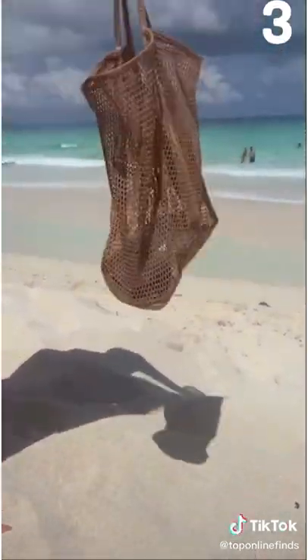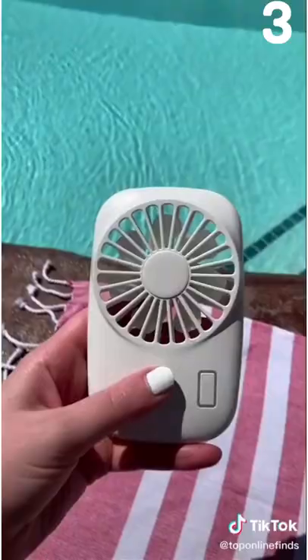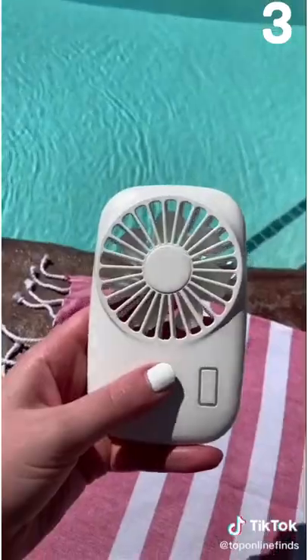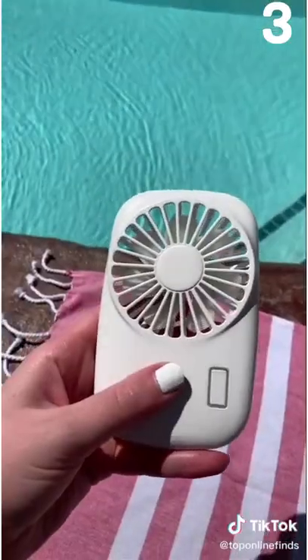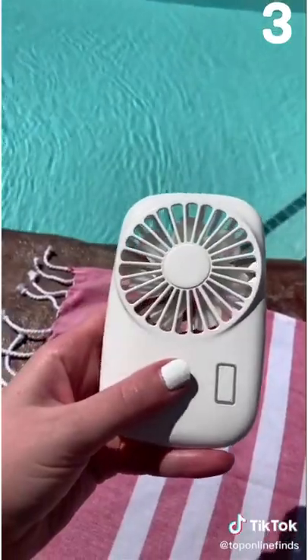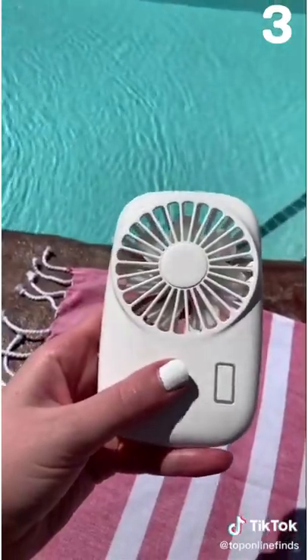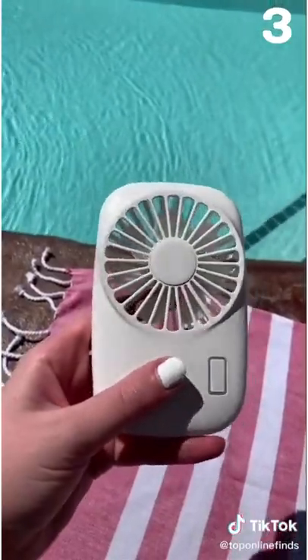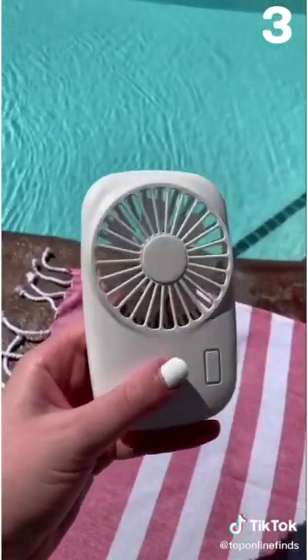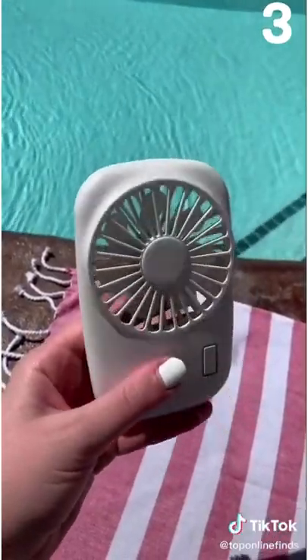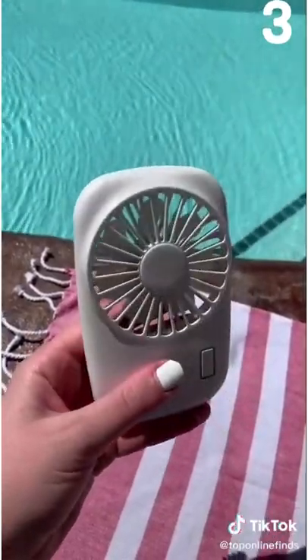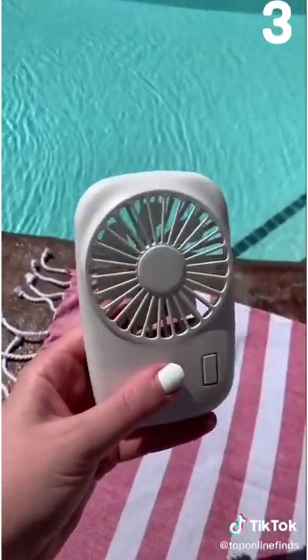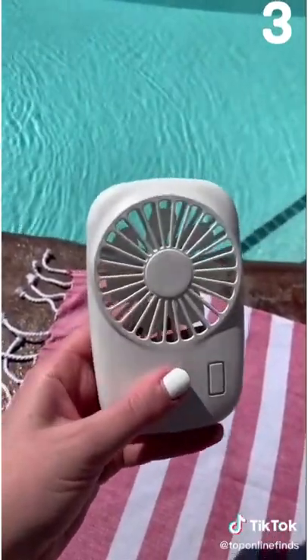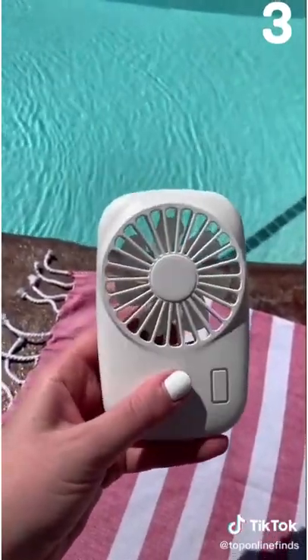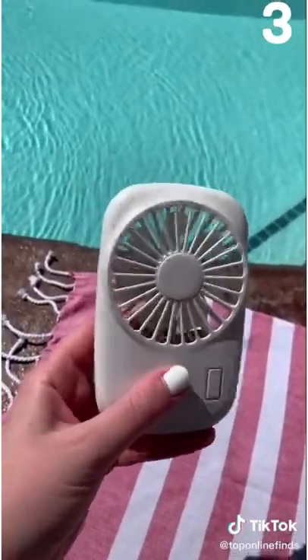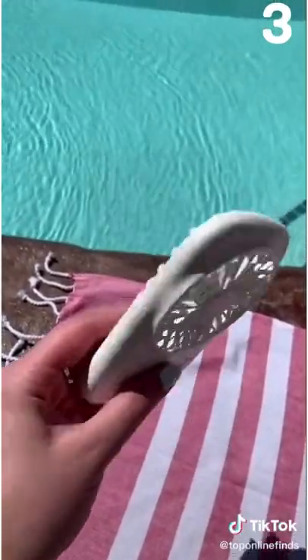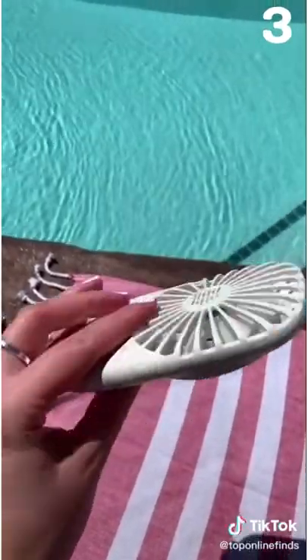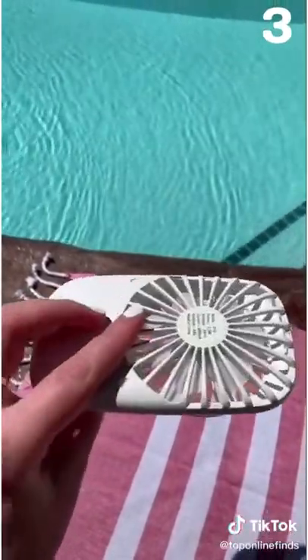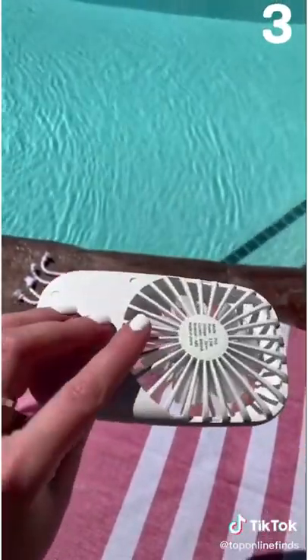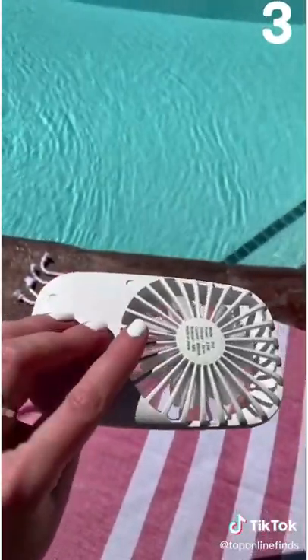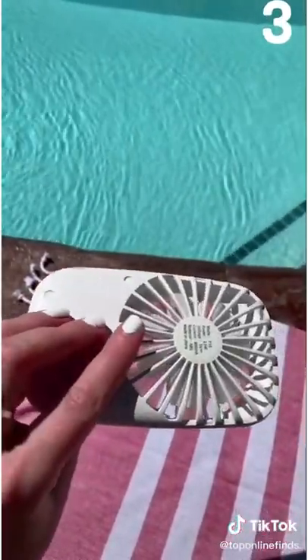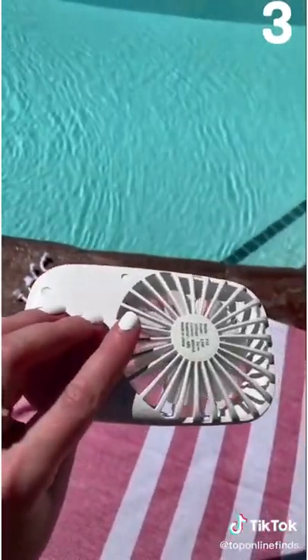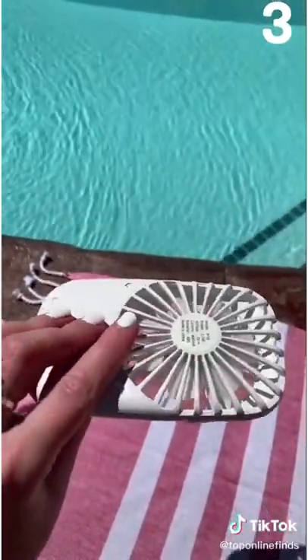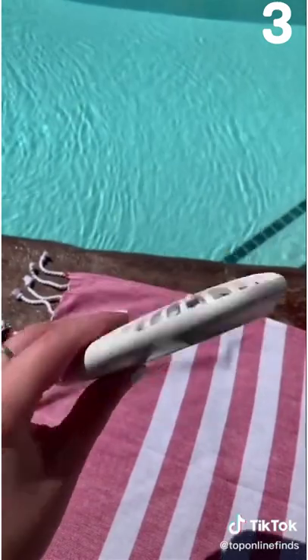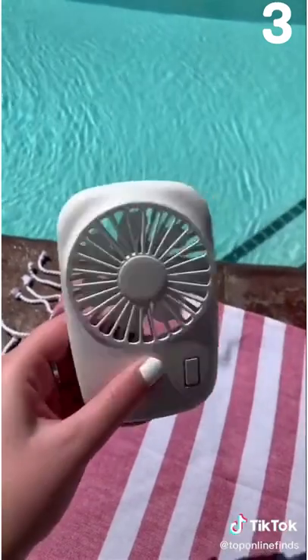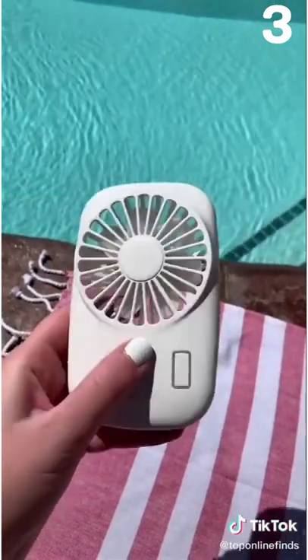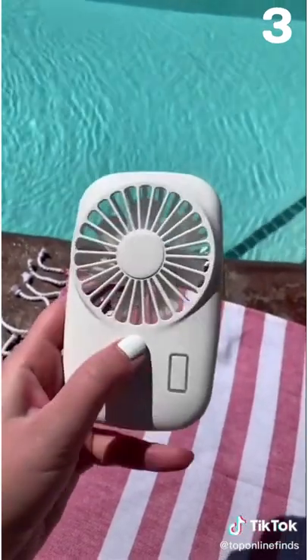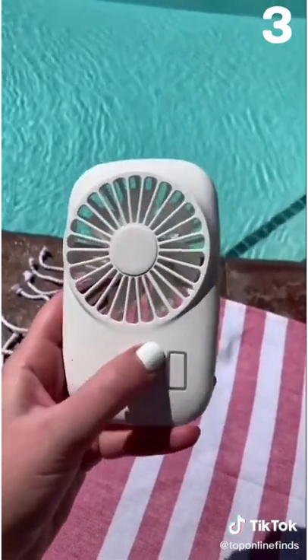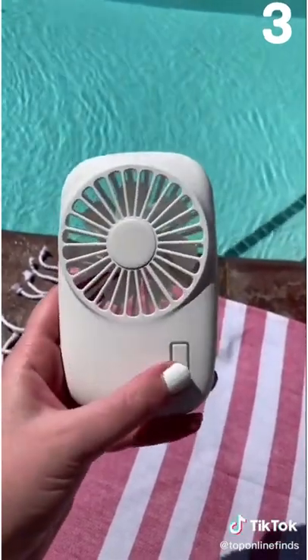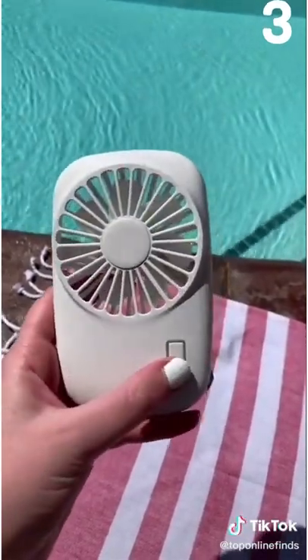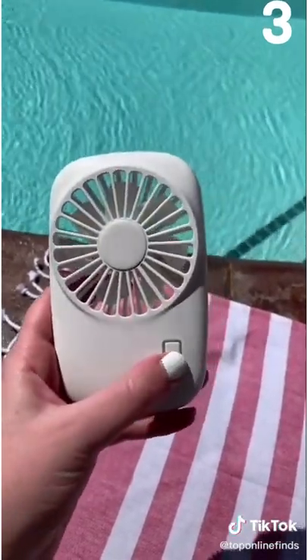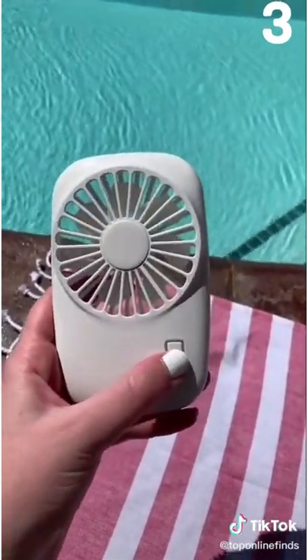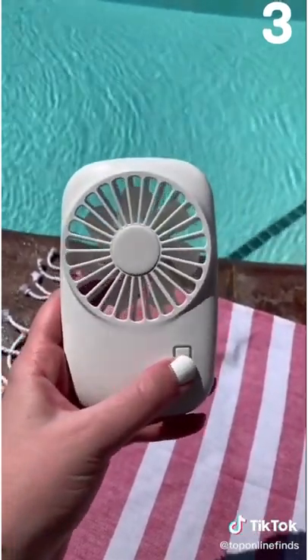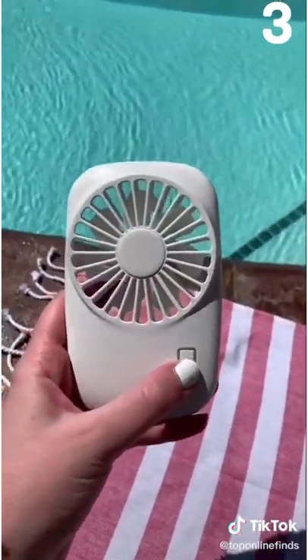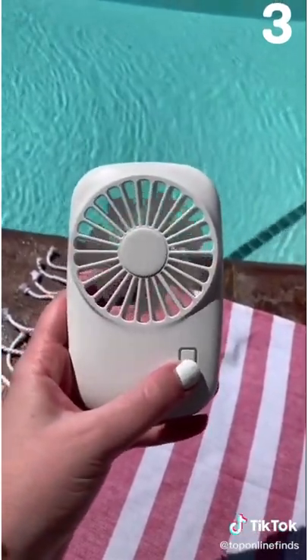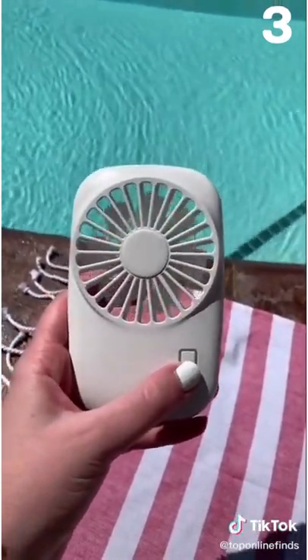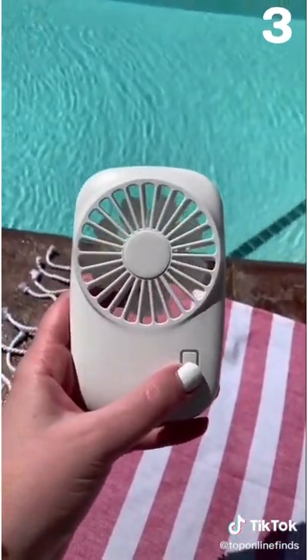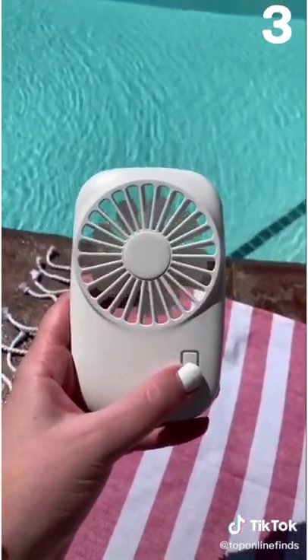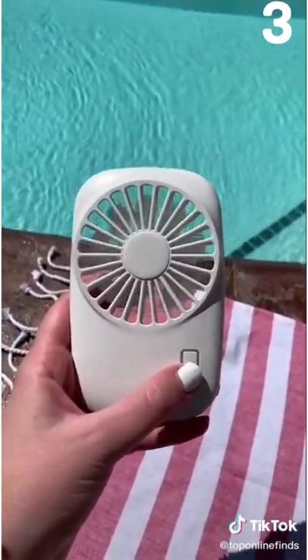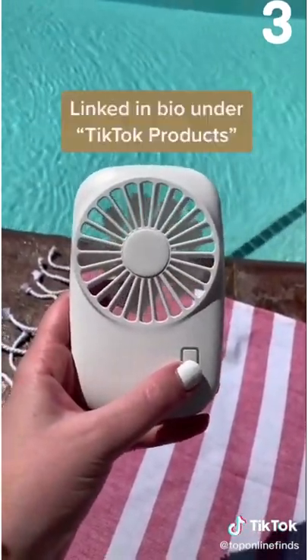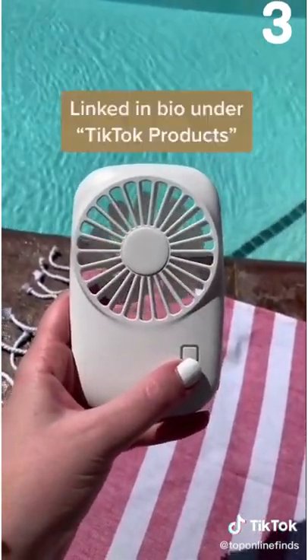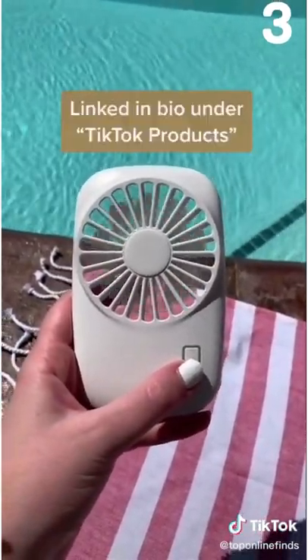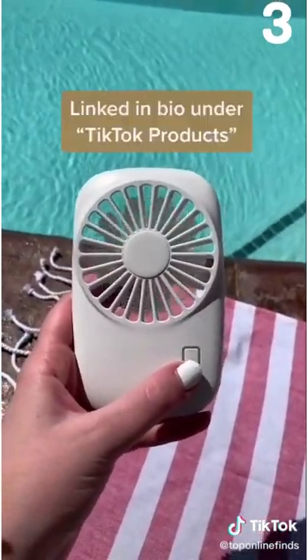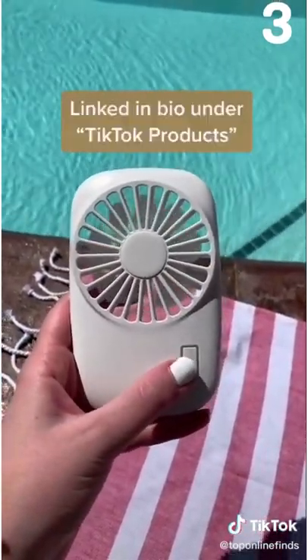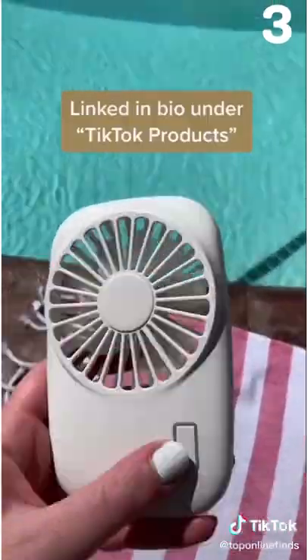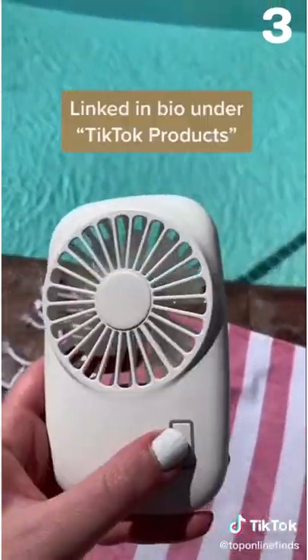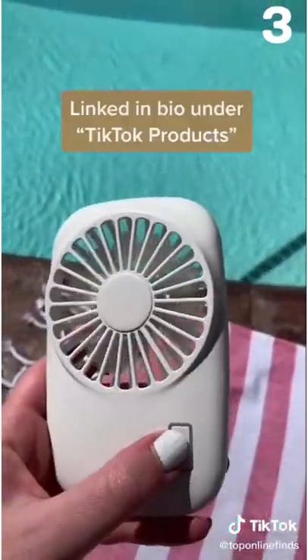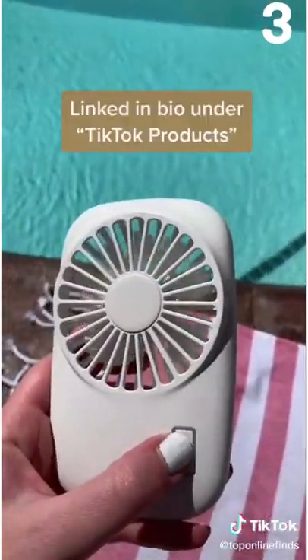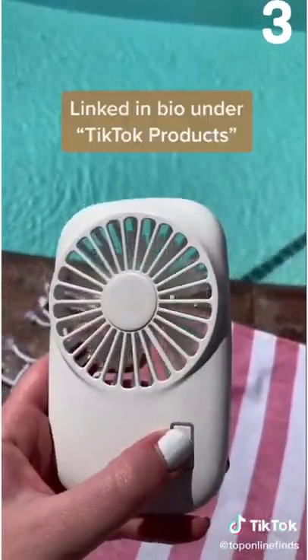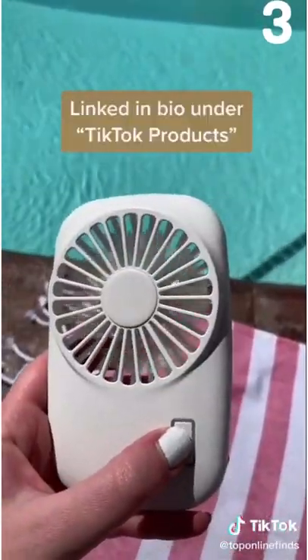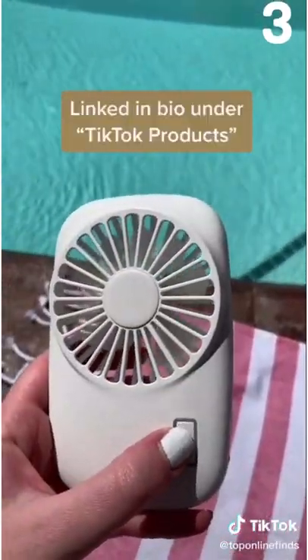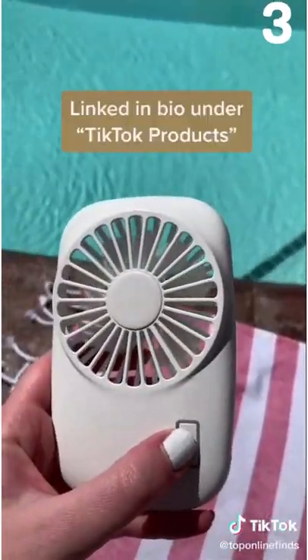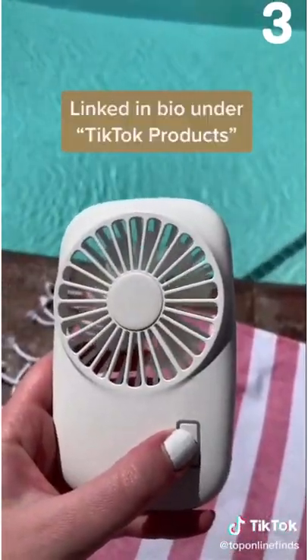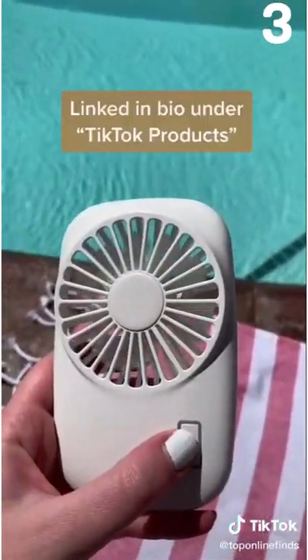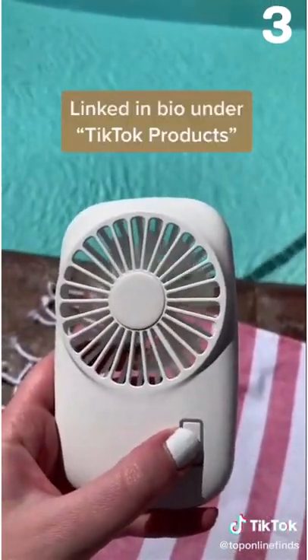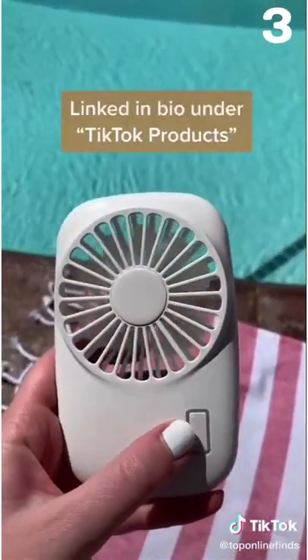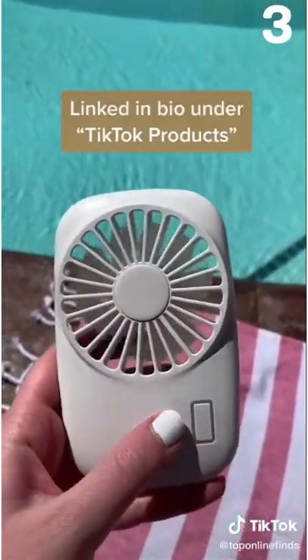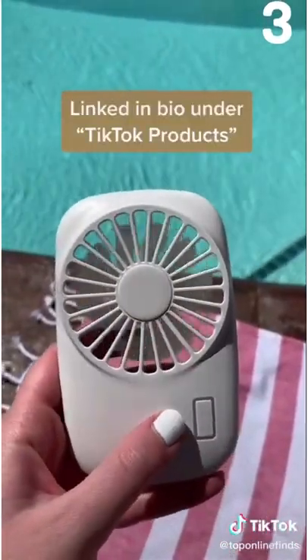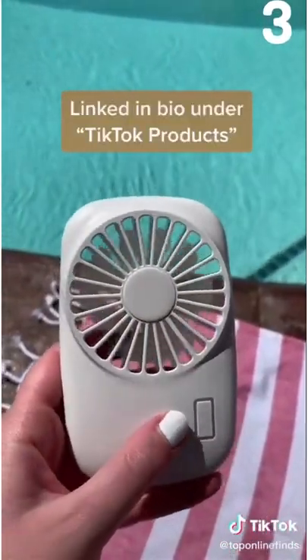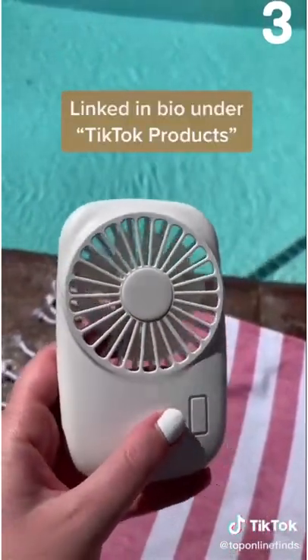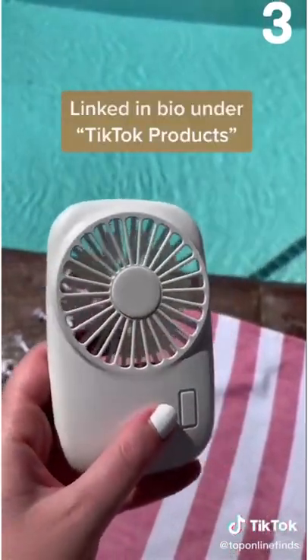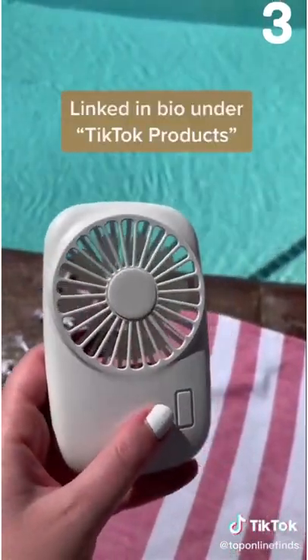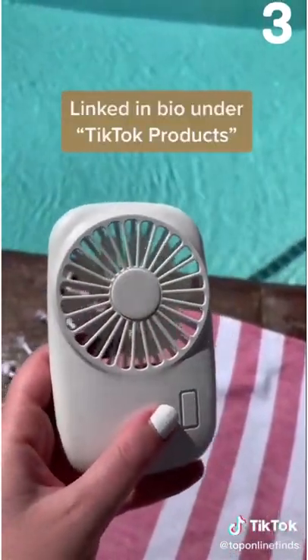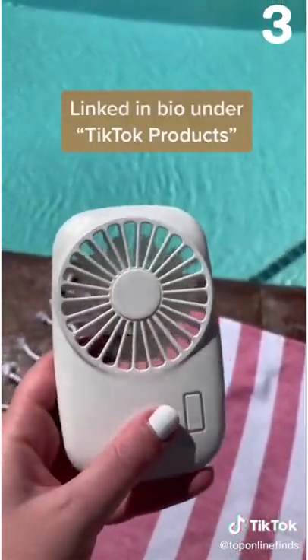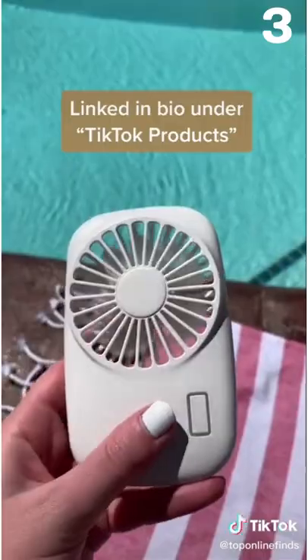And lastly is my favorite little portable fan. It's super compact — you can fit it in your pocket — and it has two different speeds. It's USB rechargeable and comes in four colors.